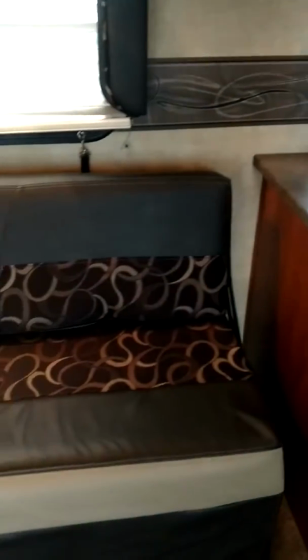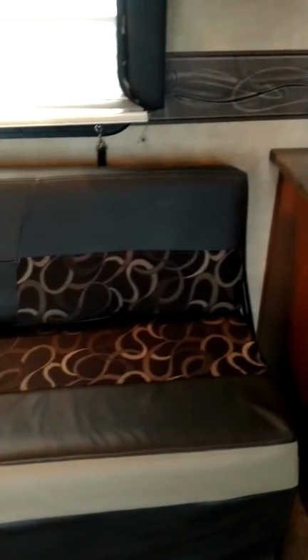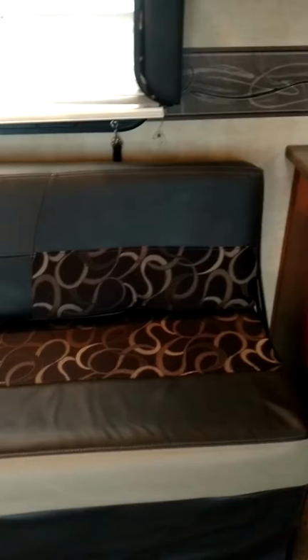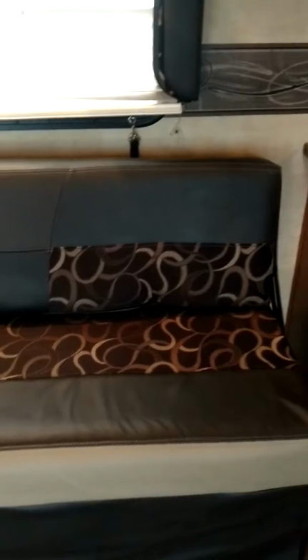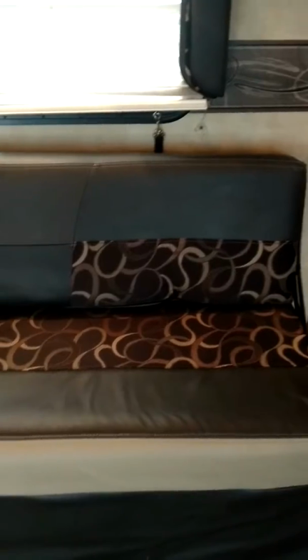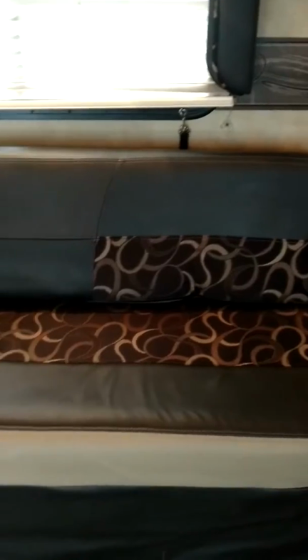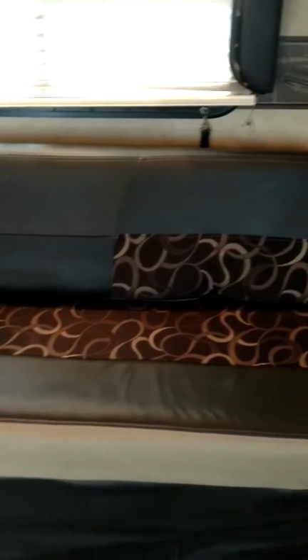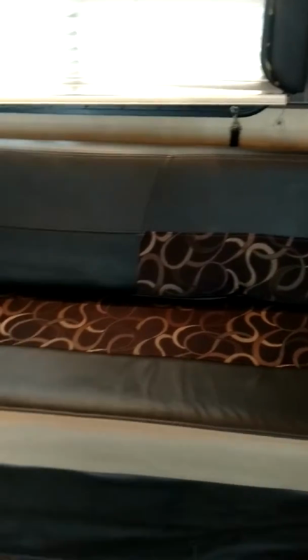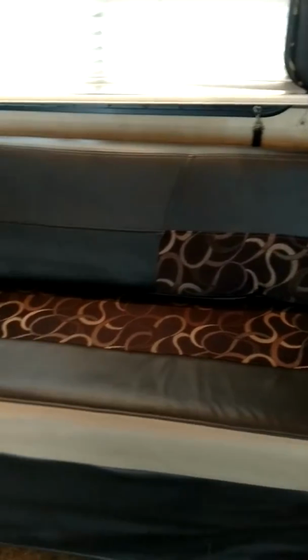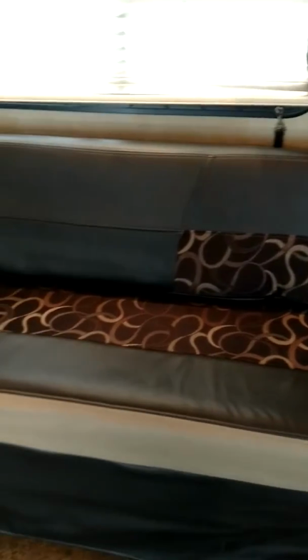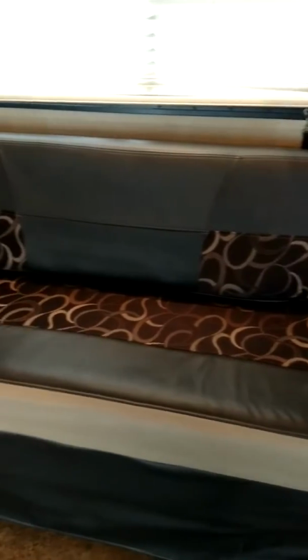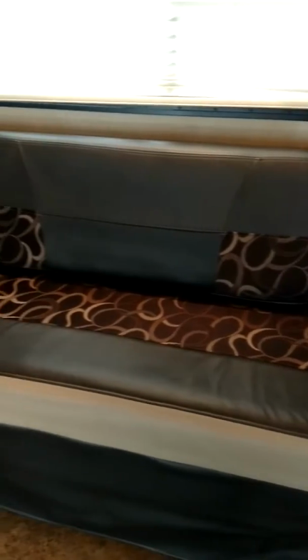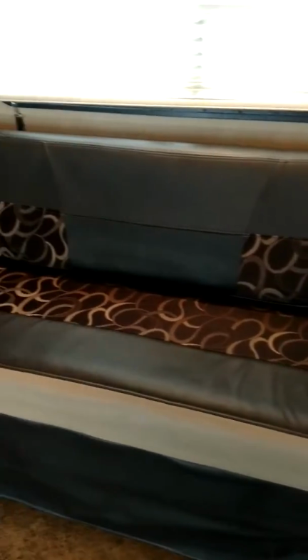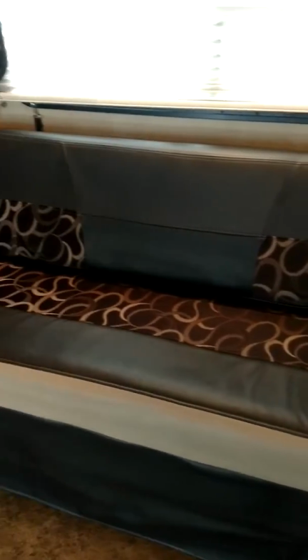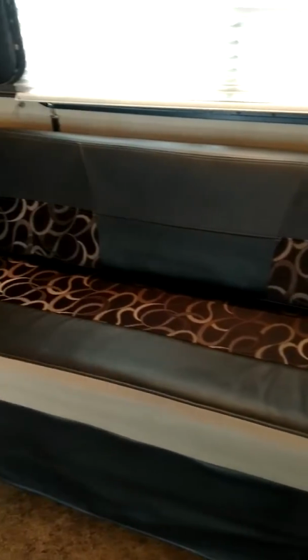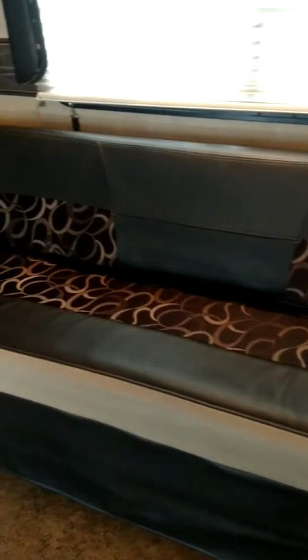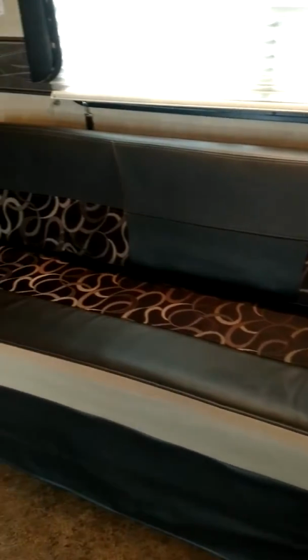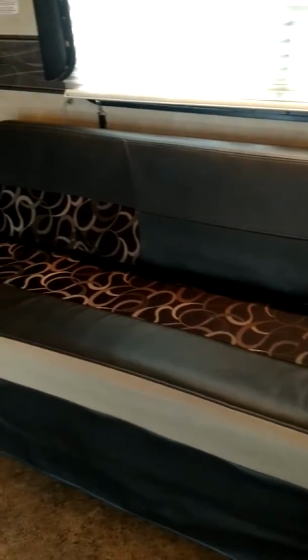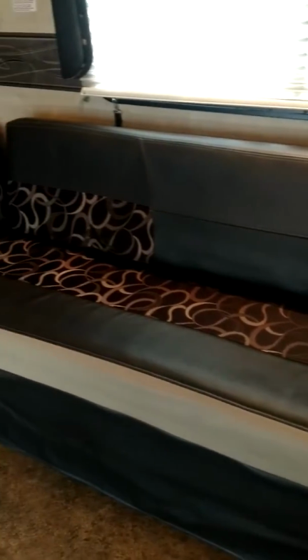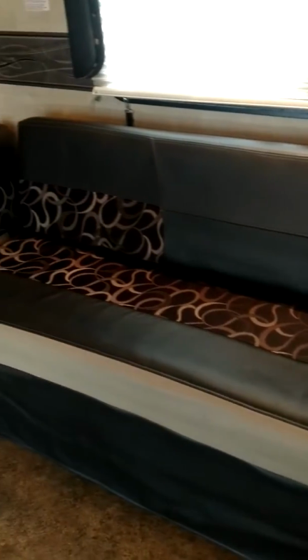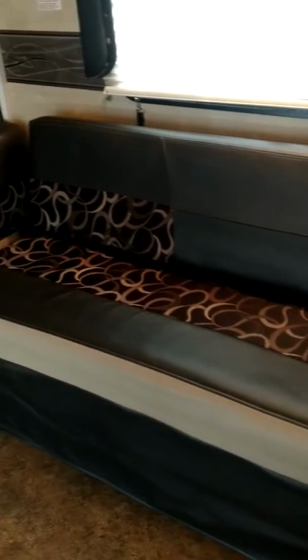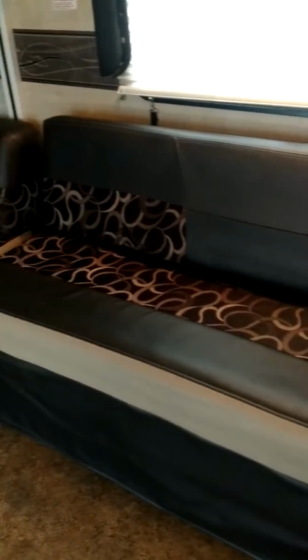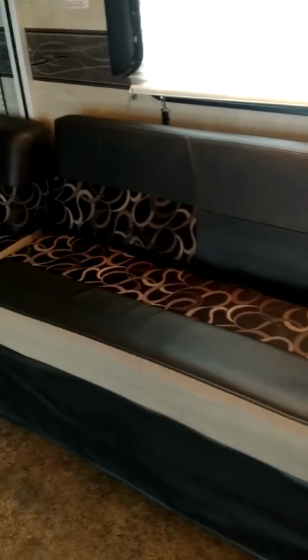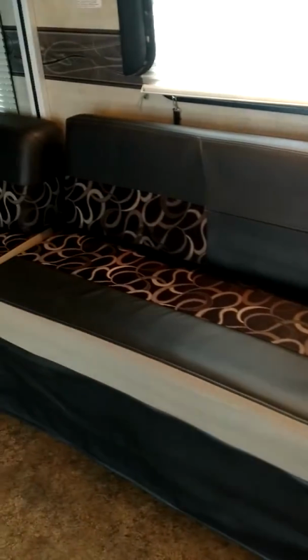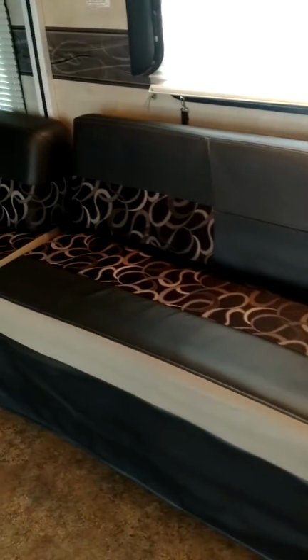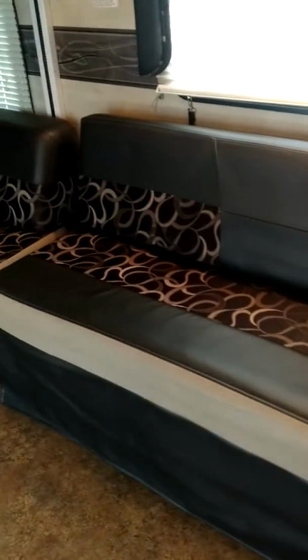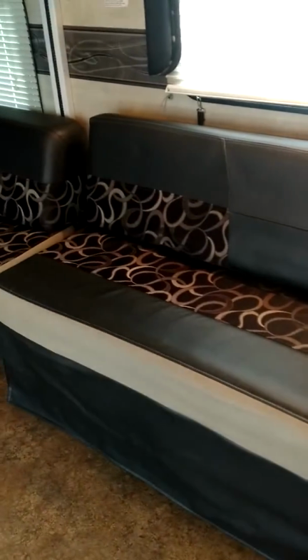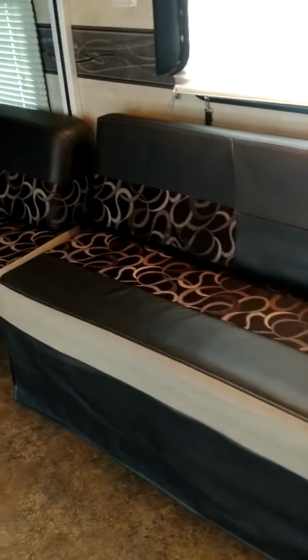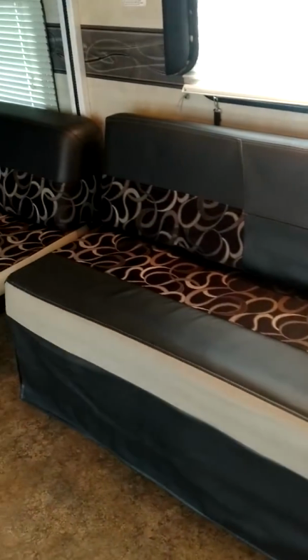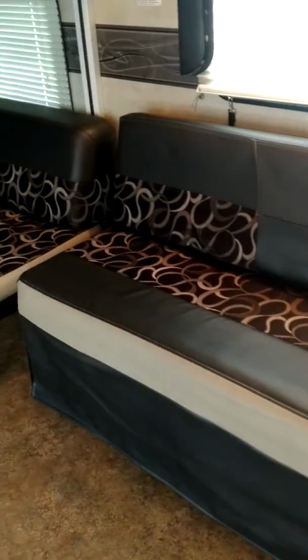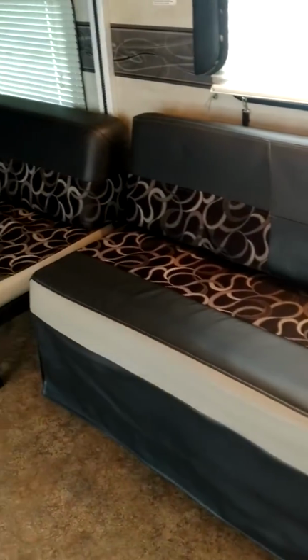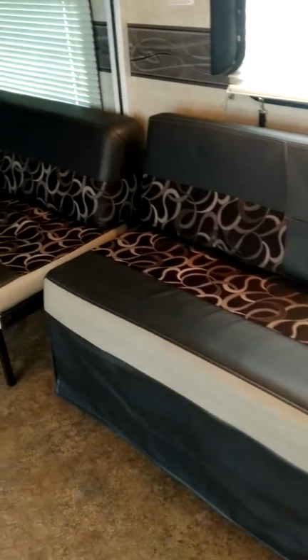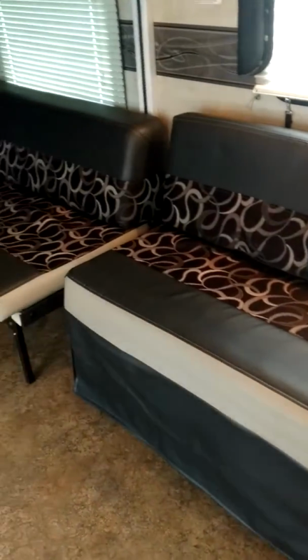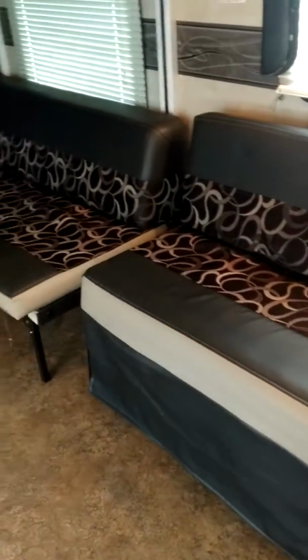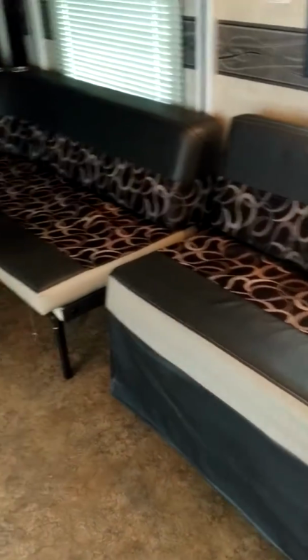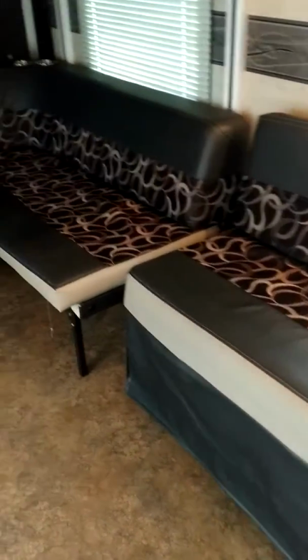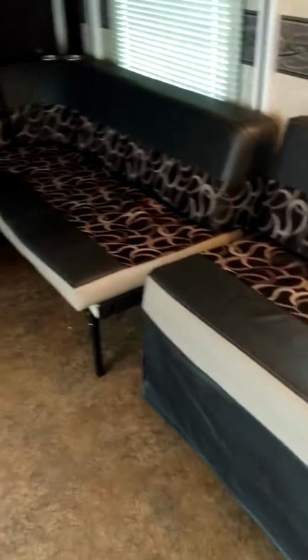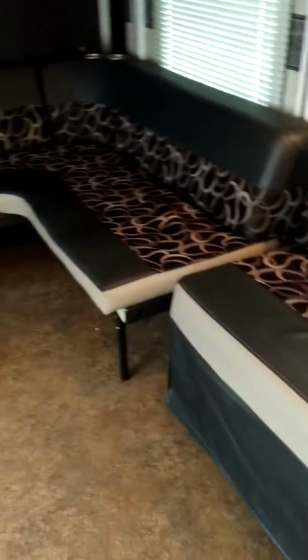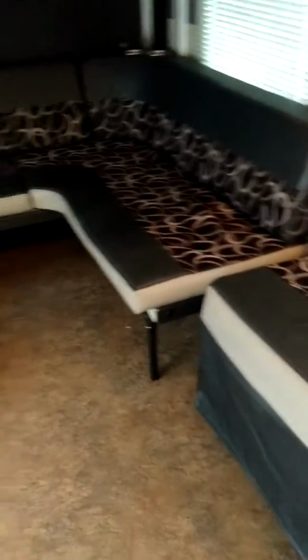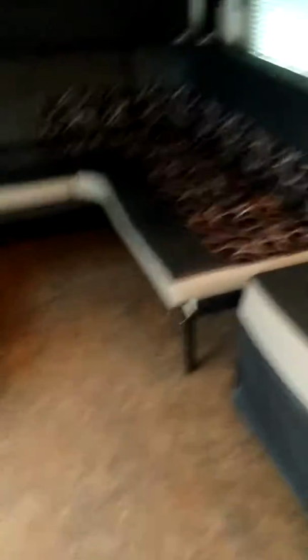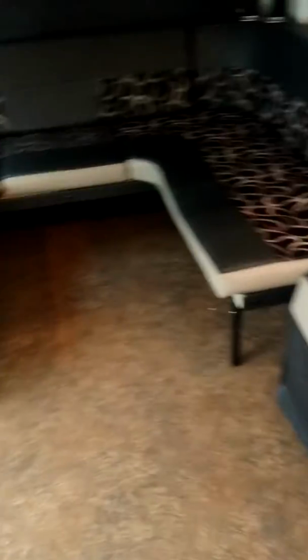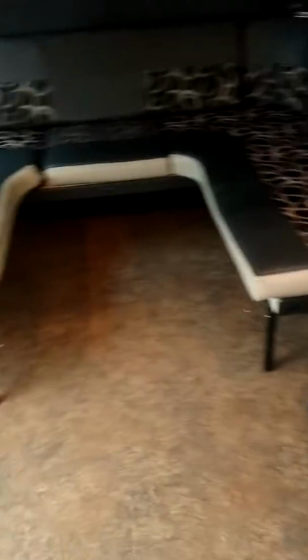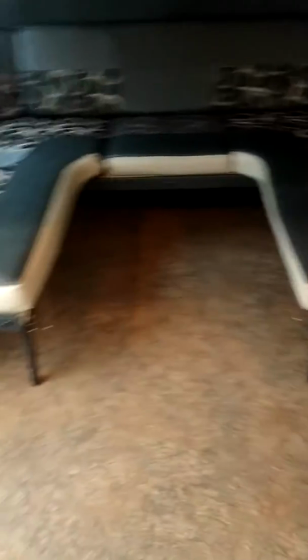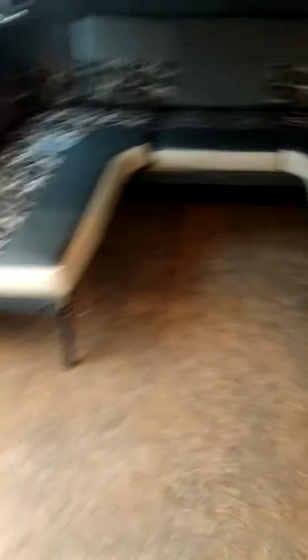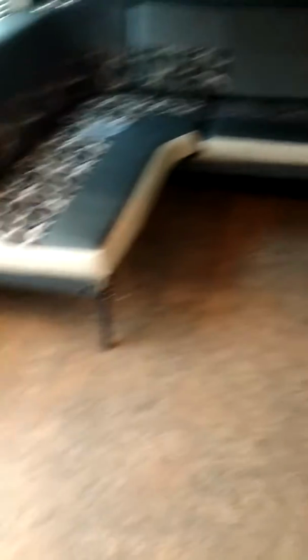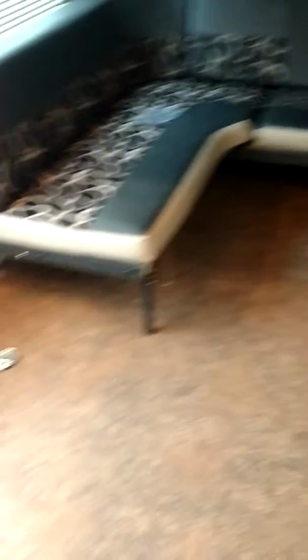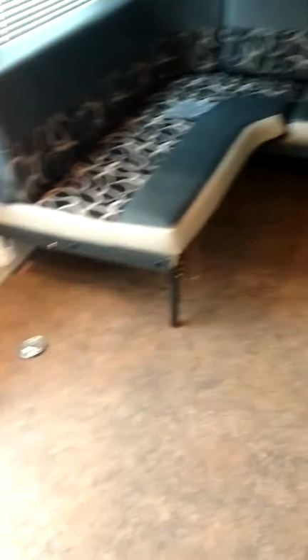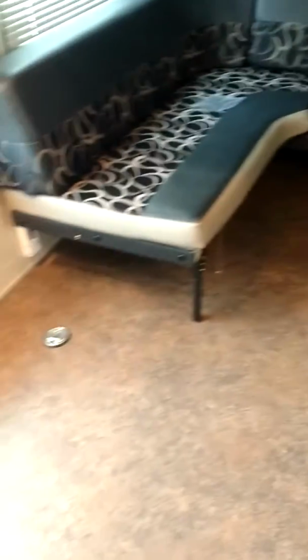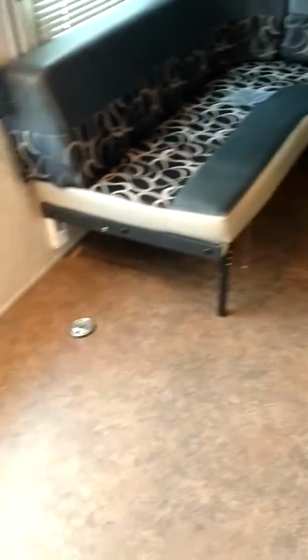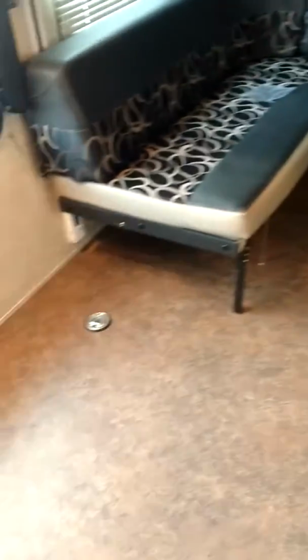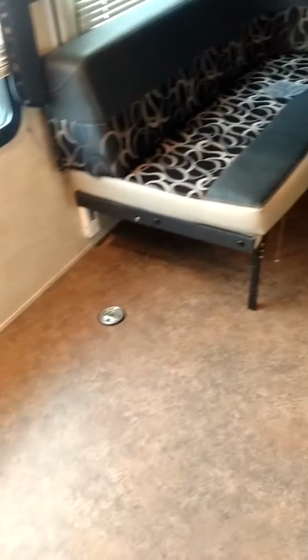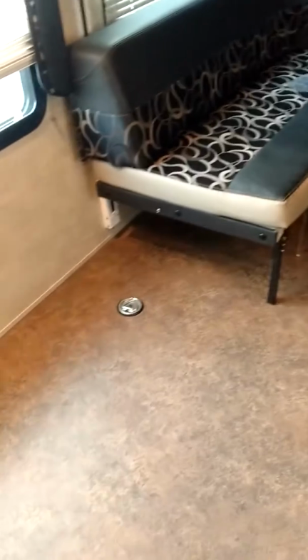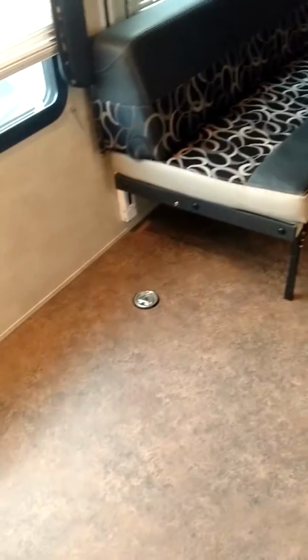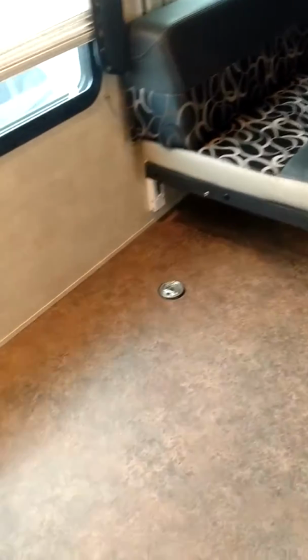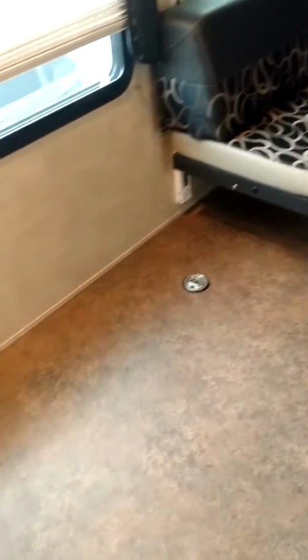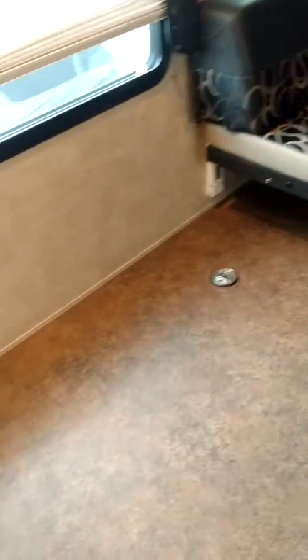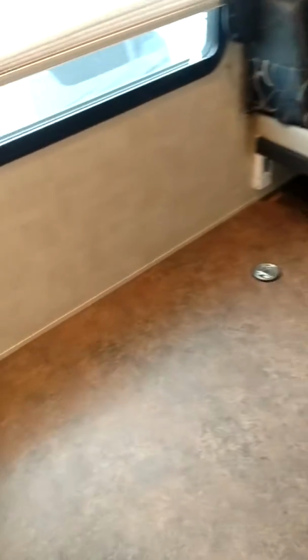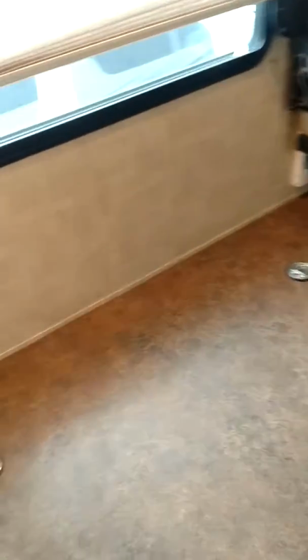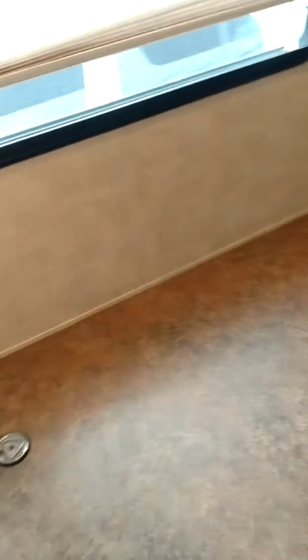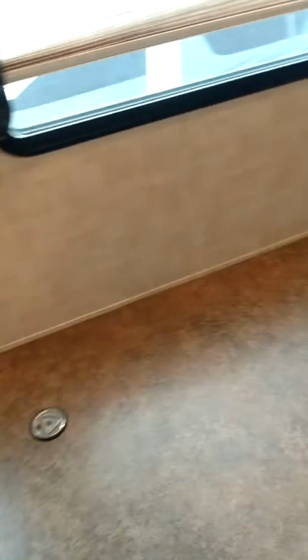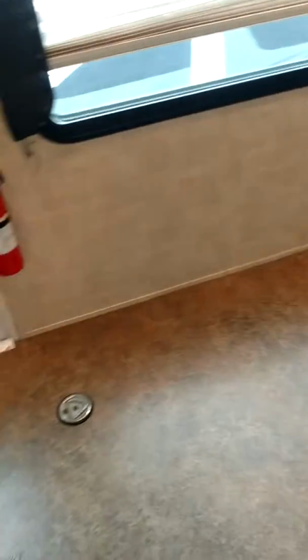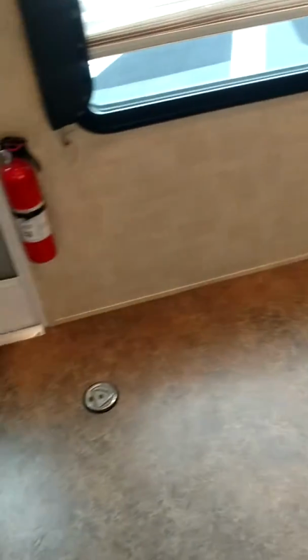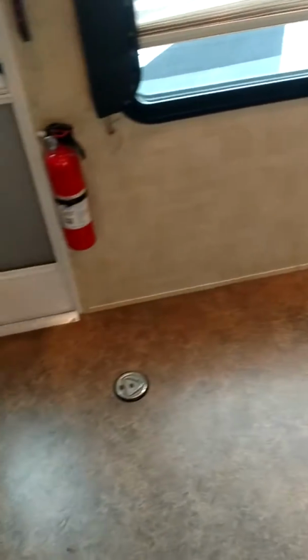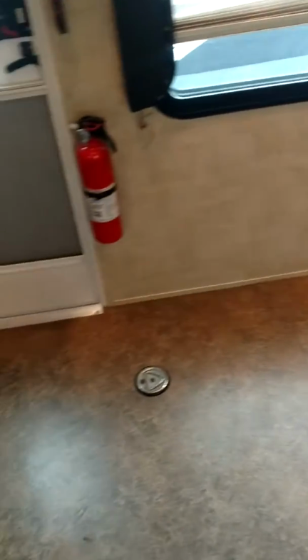Here's another sofa that folds out to a real sofa bed. It does have in-floor D-rings — six of them total.